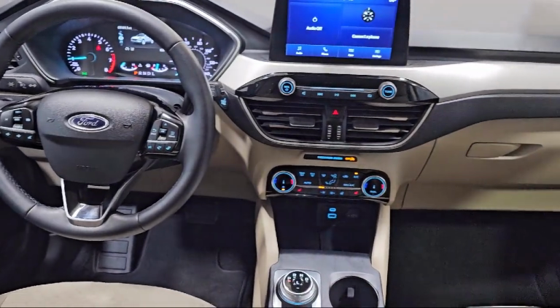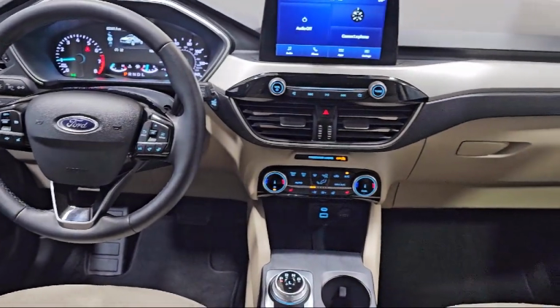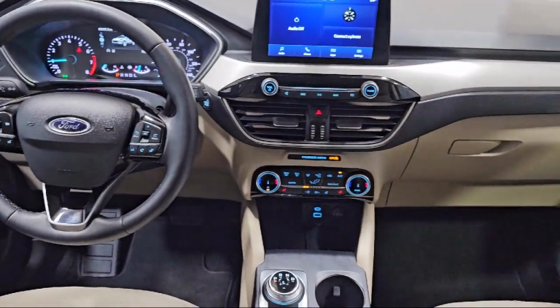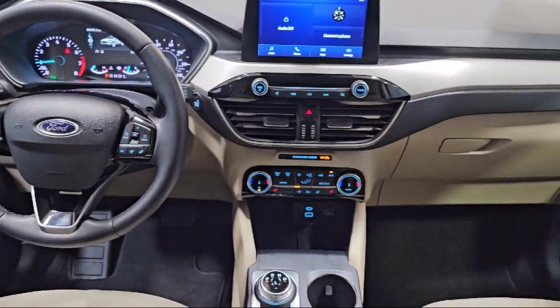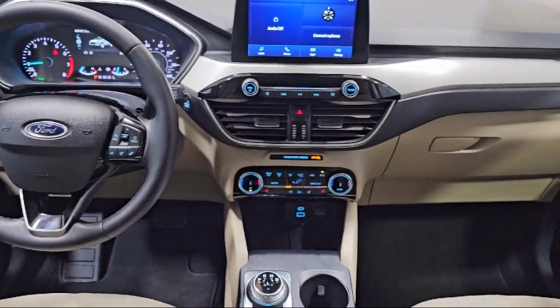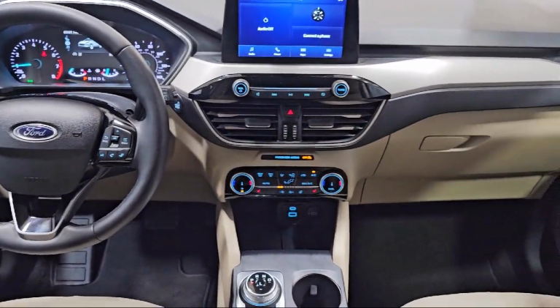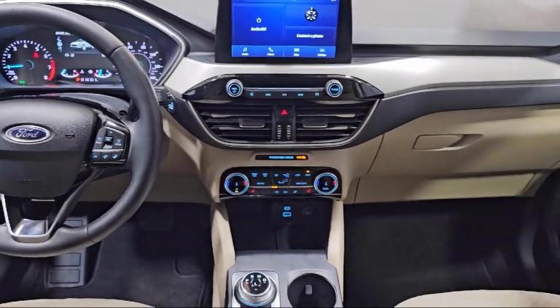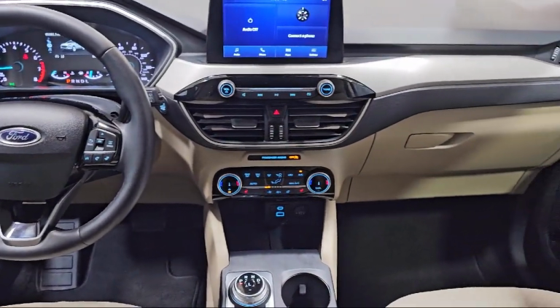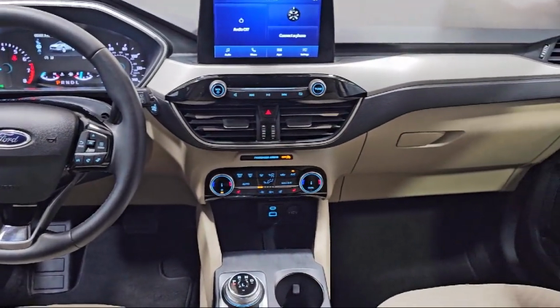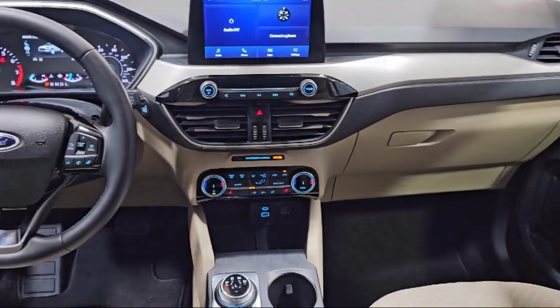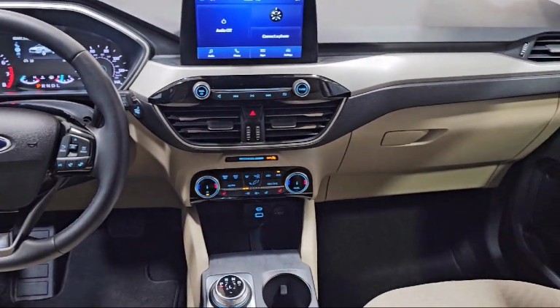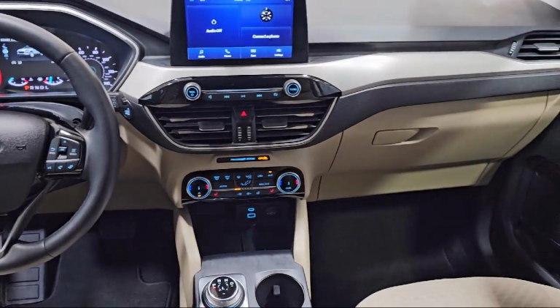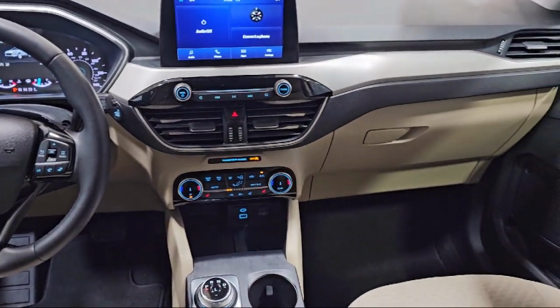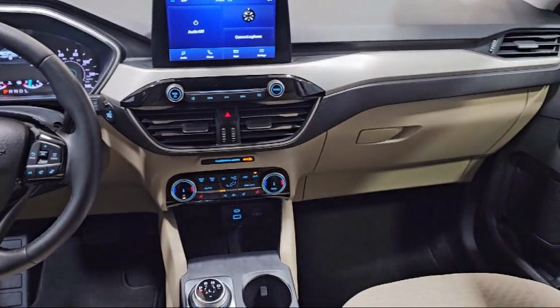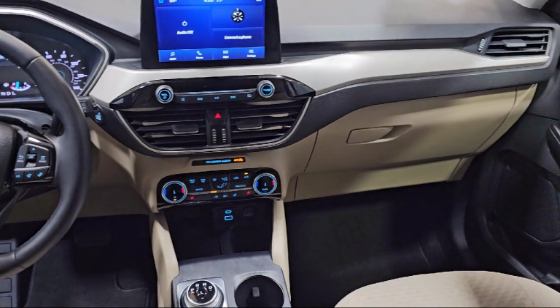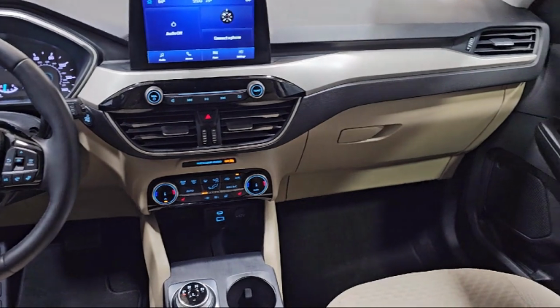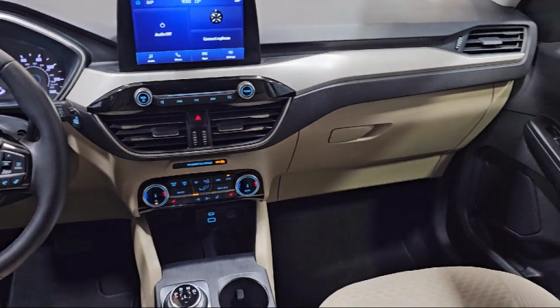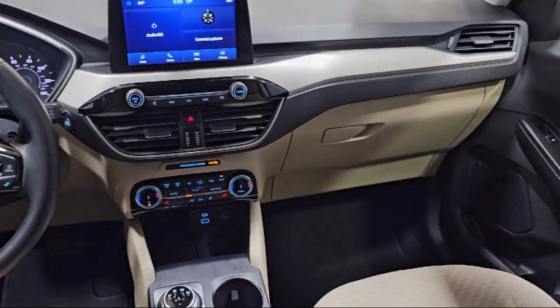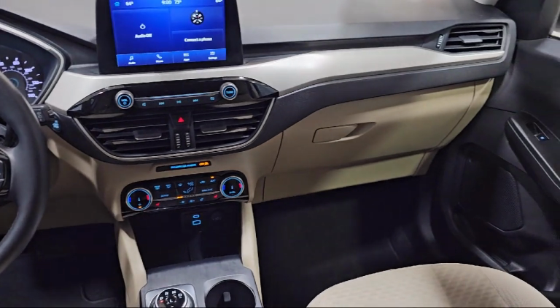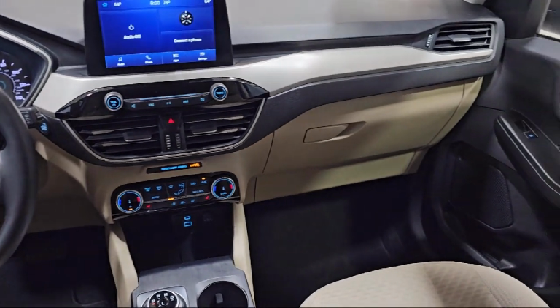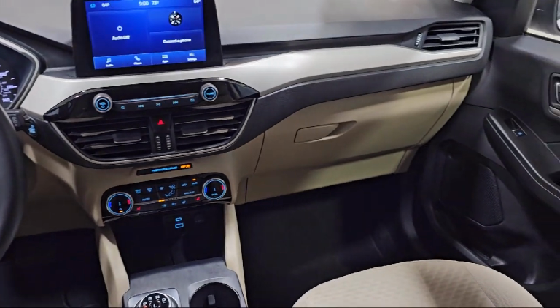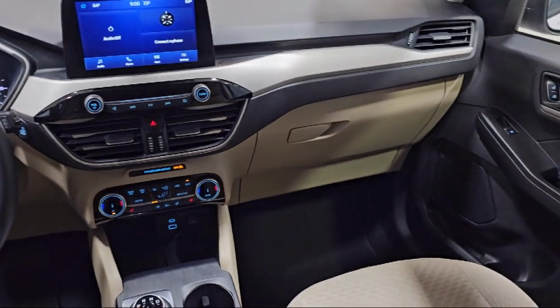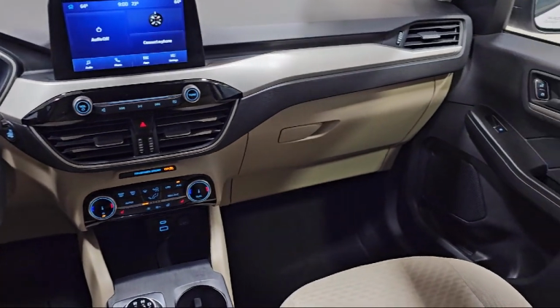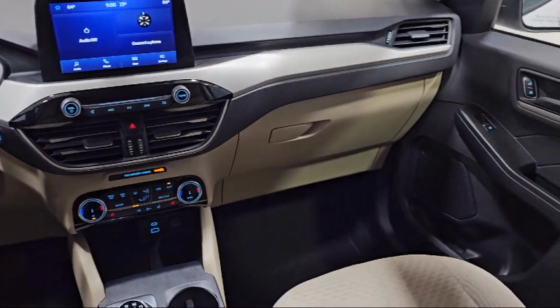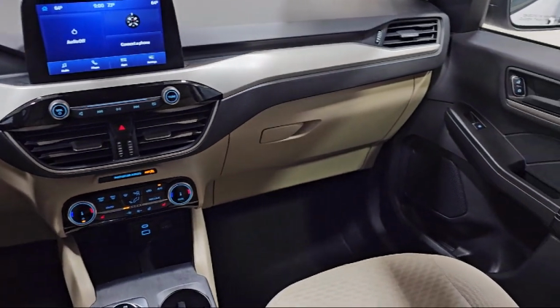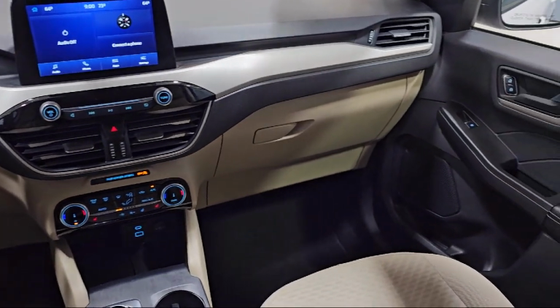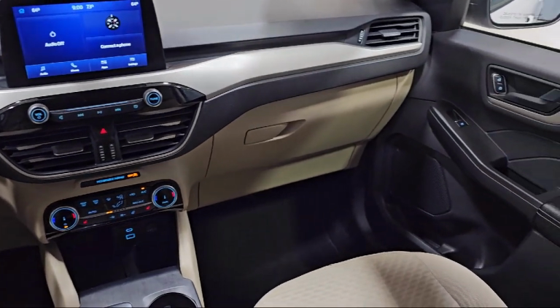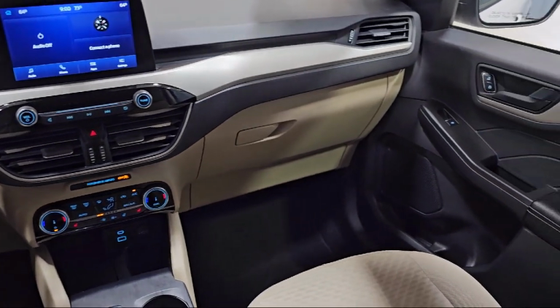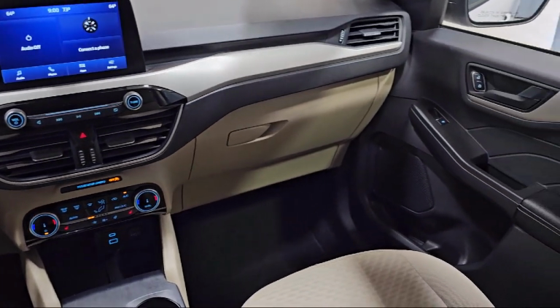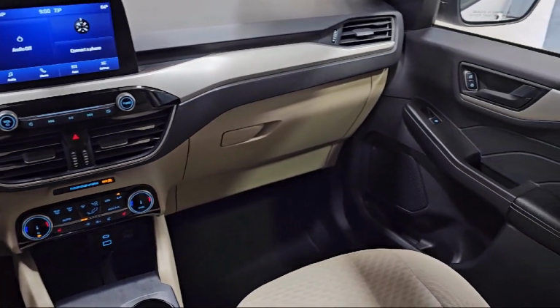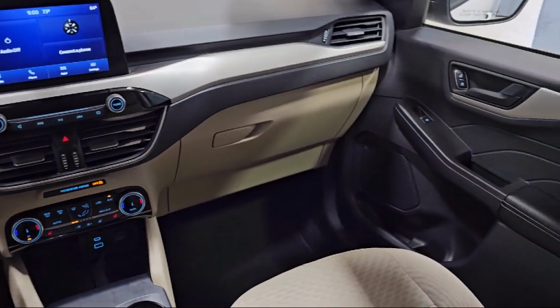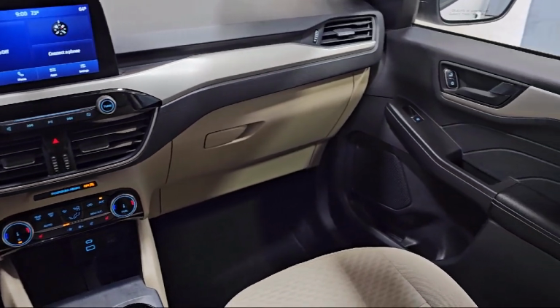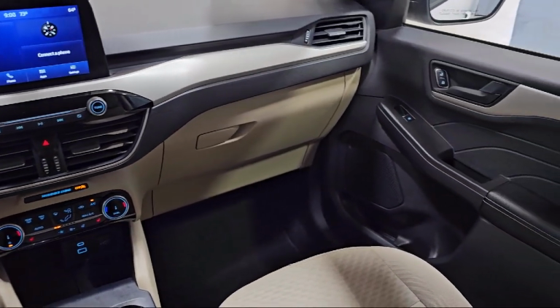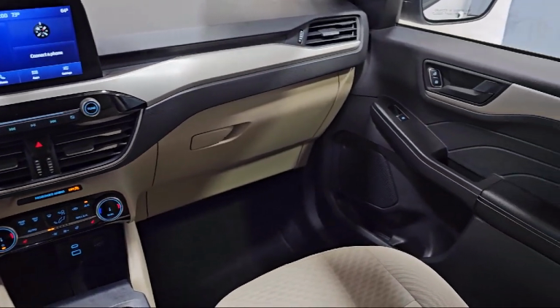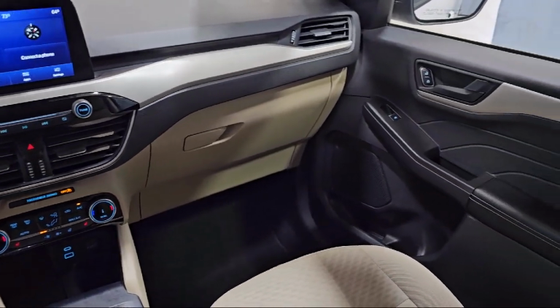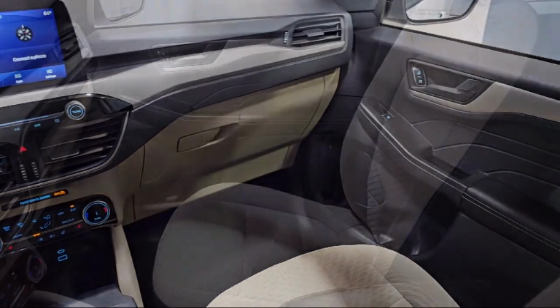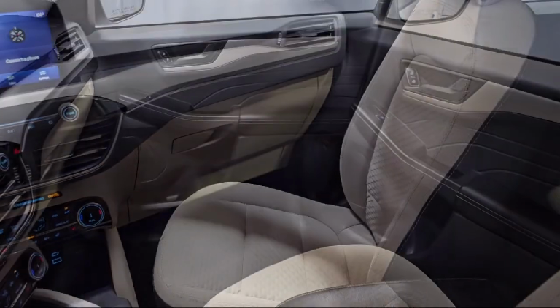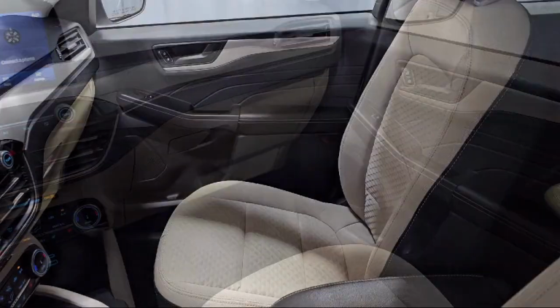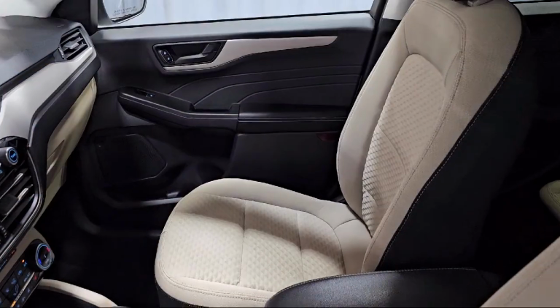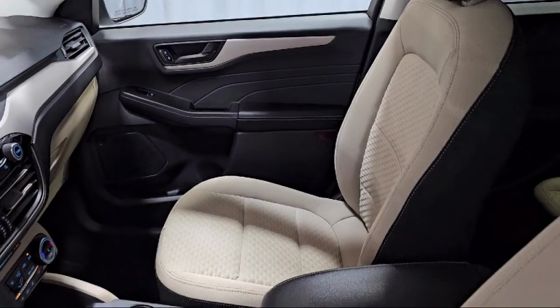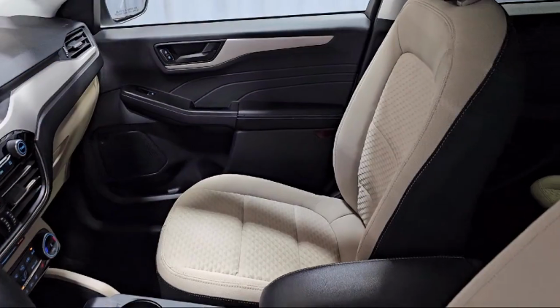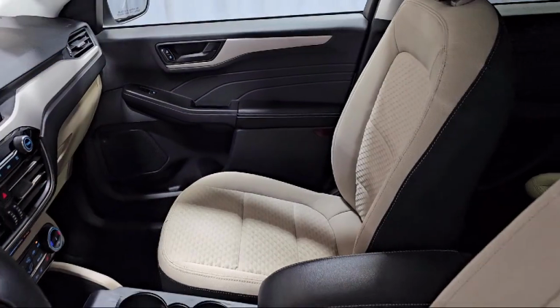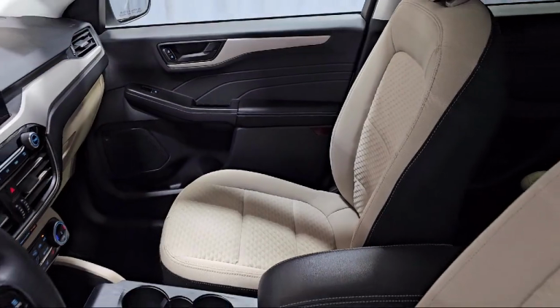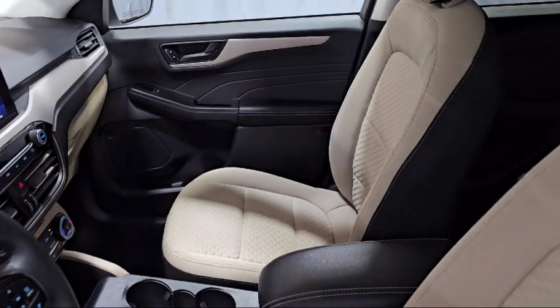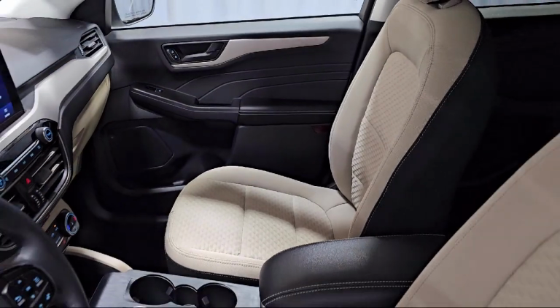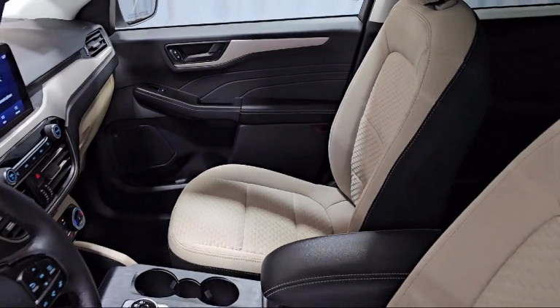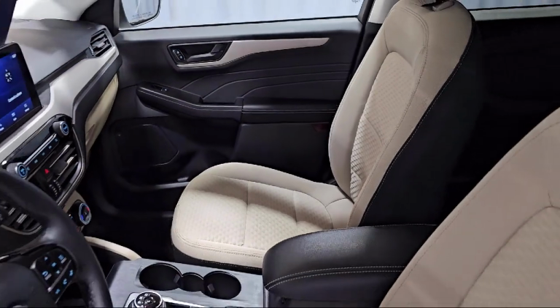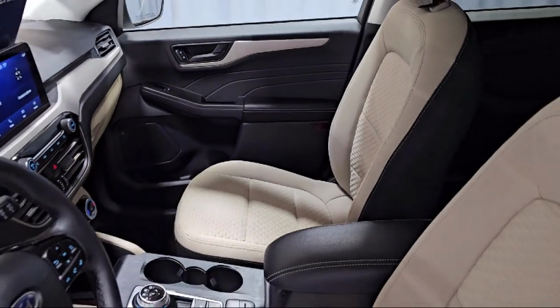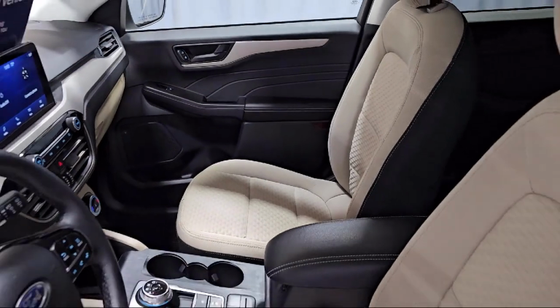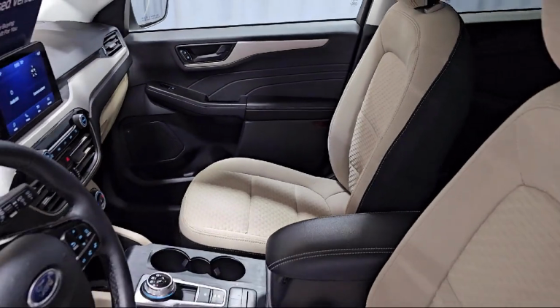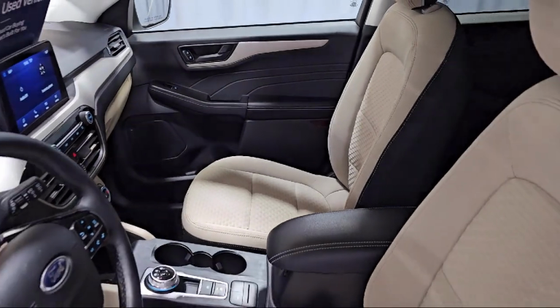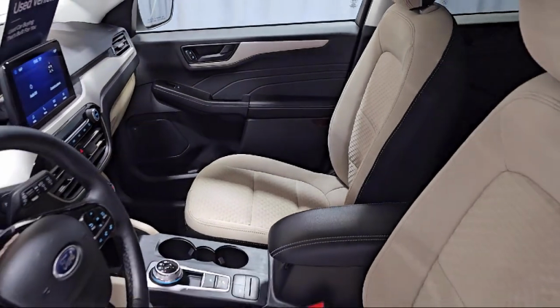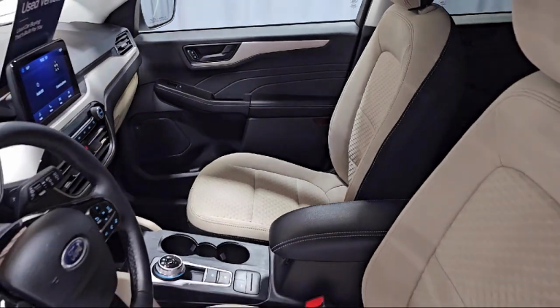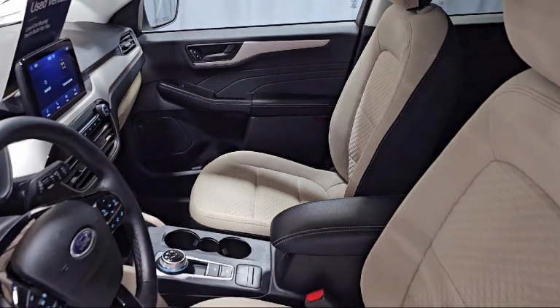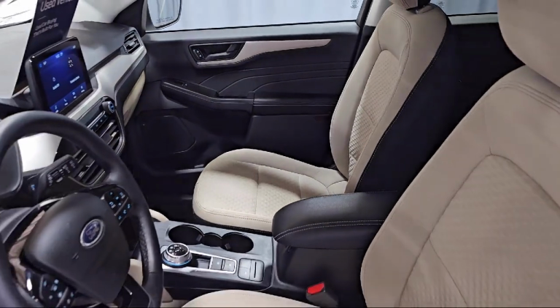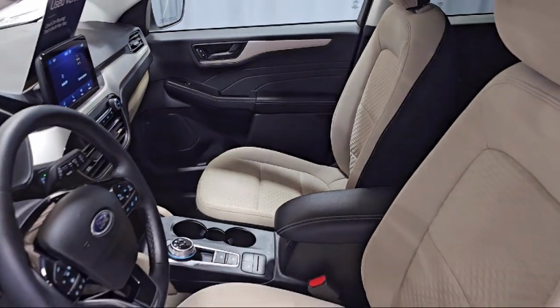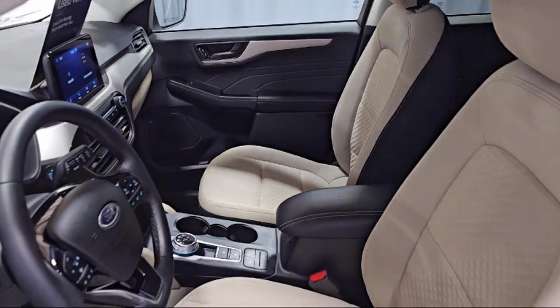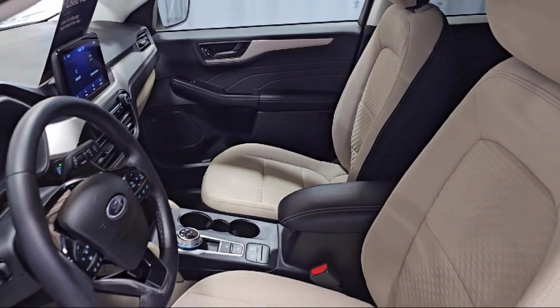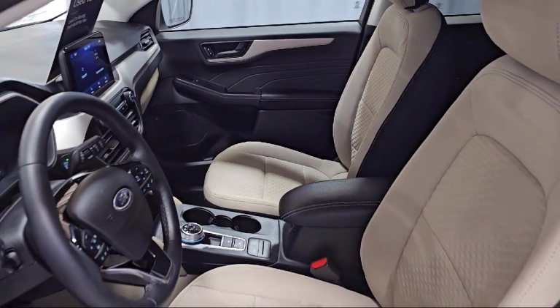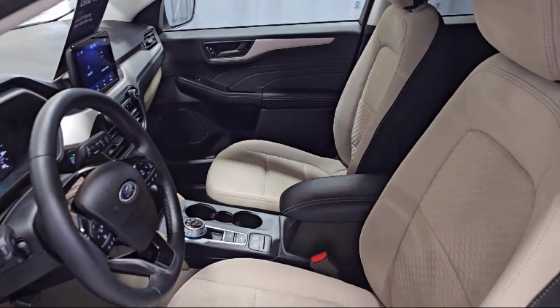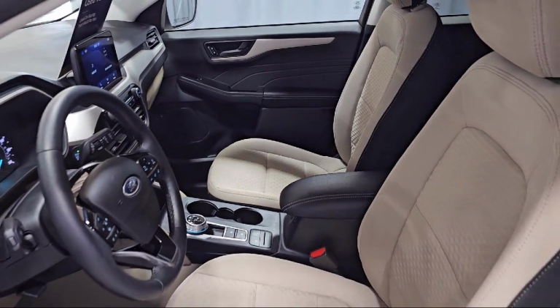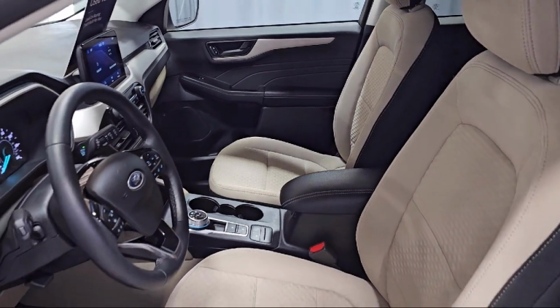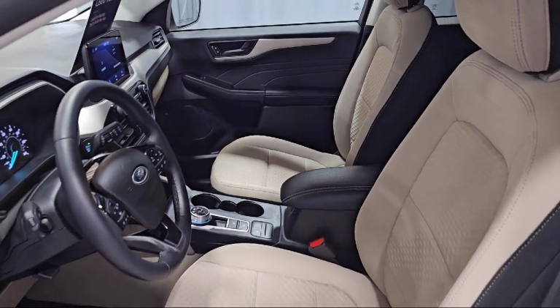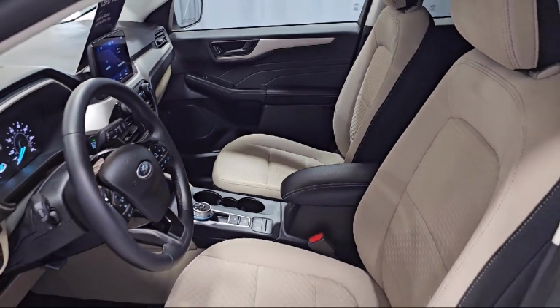Steering Wheel Controls, Outside Temperature Display, Alloy Wheels, and has less than 10,000 miles on the odometer.